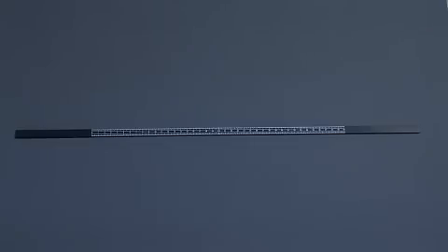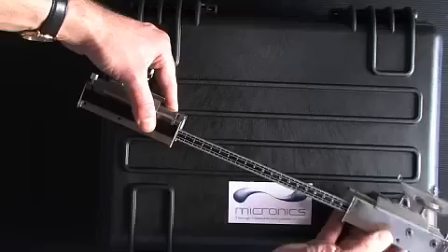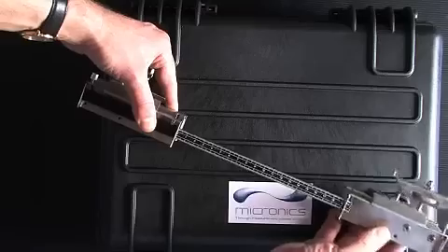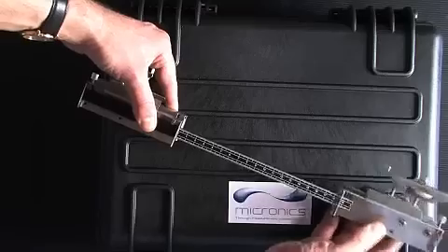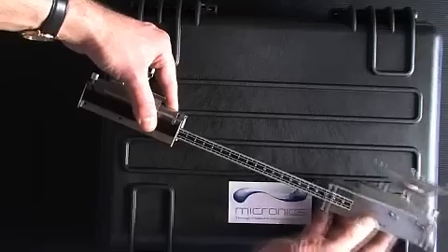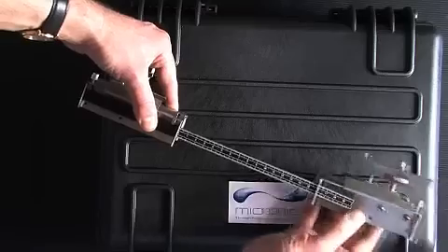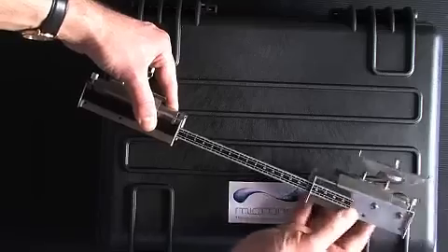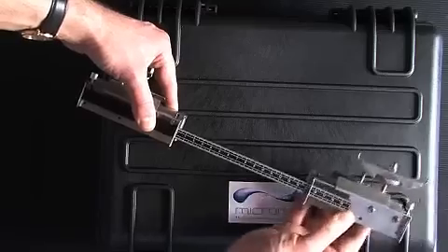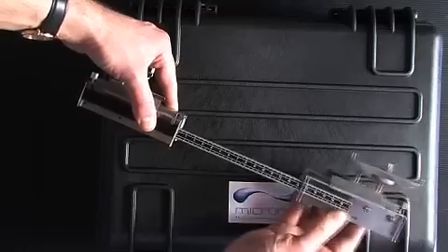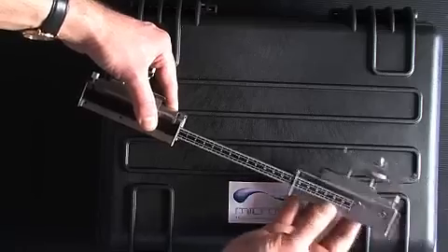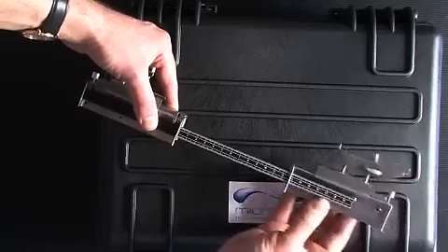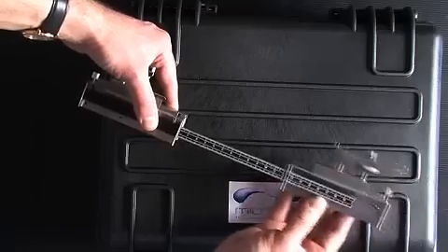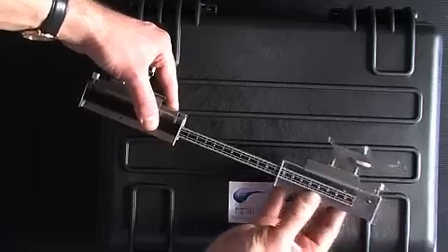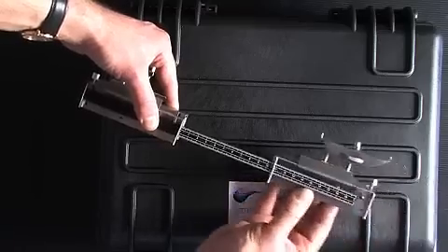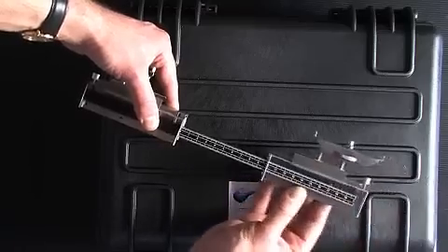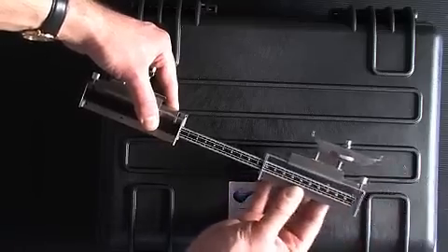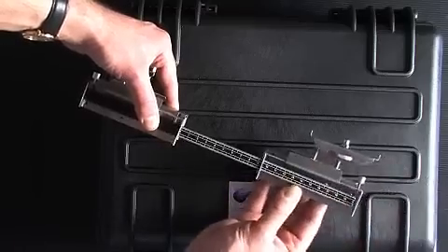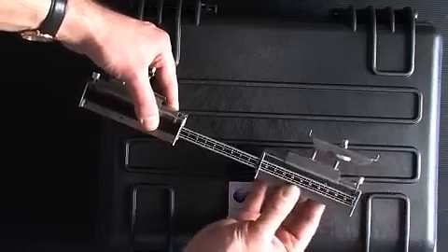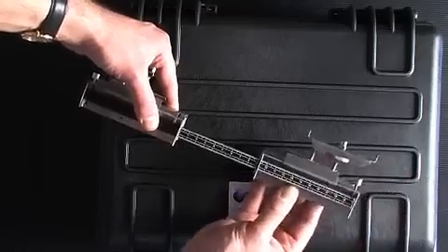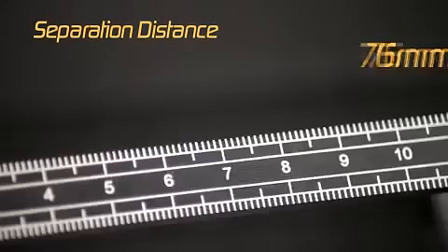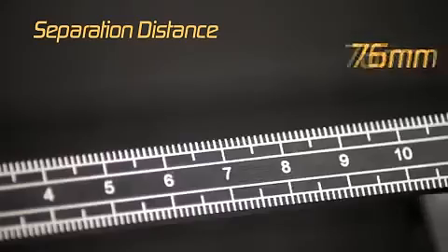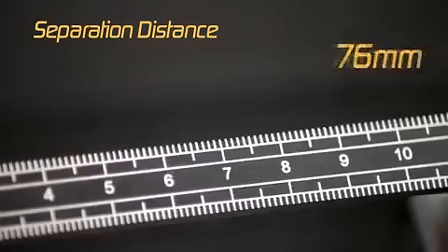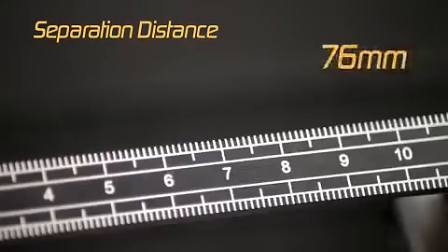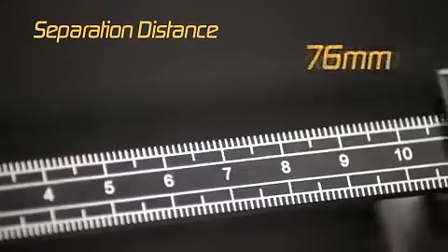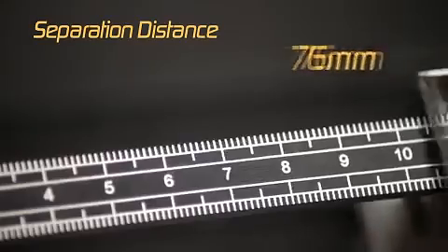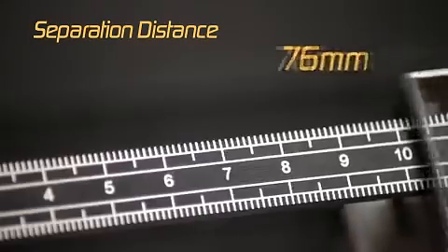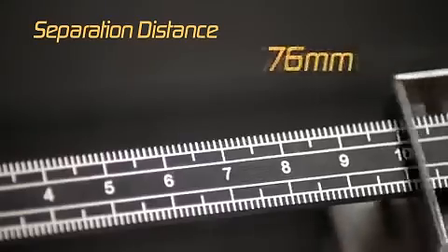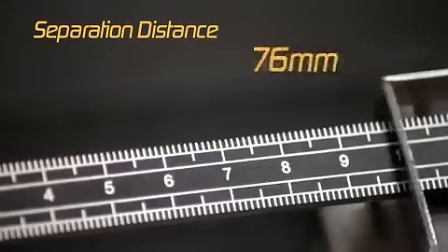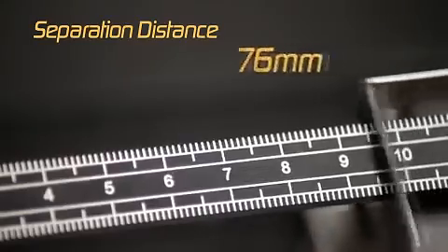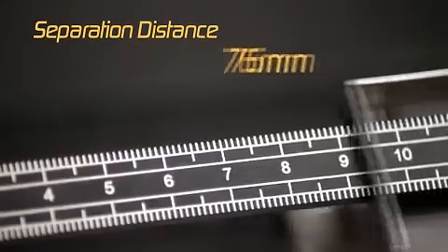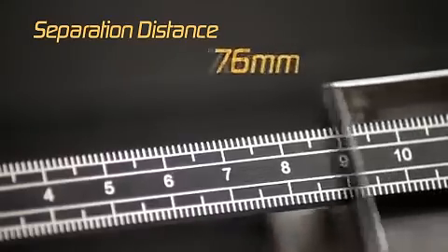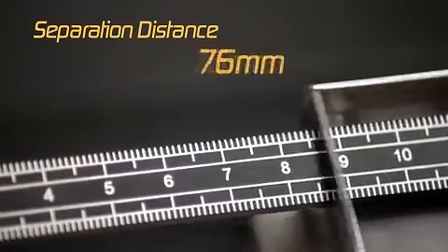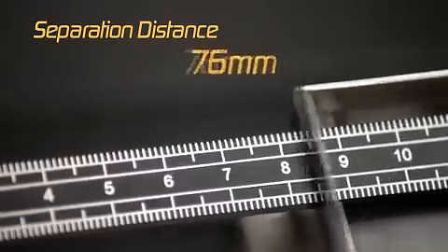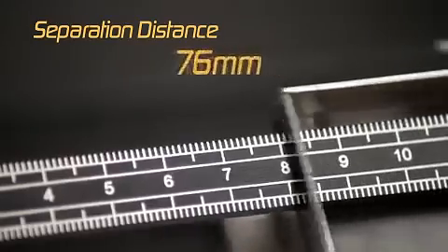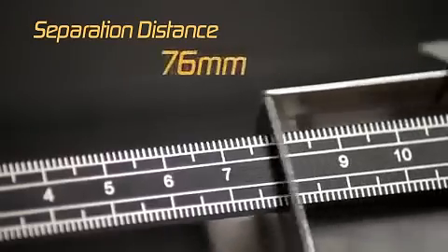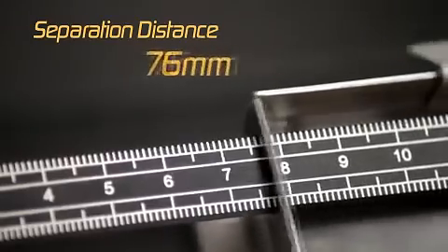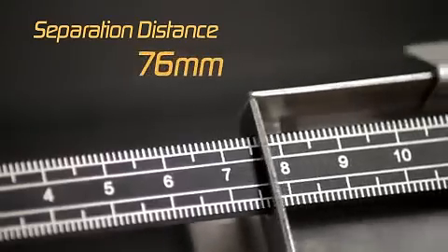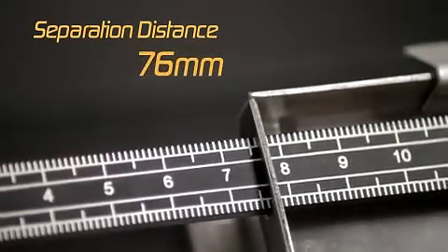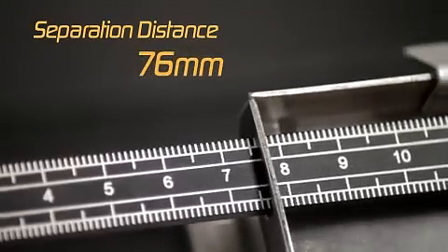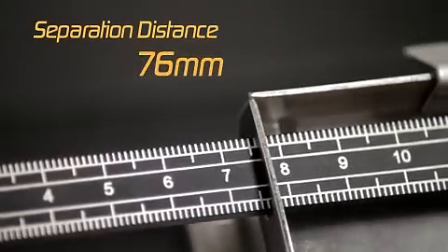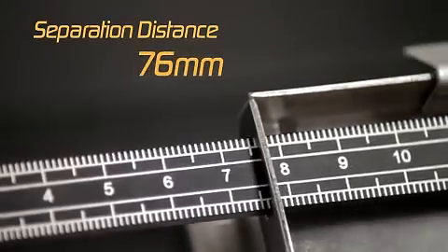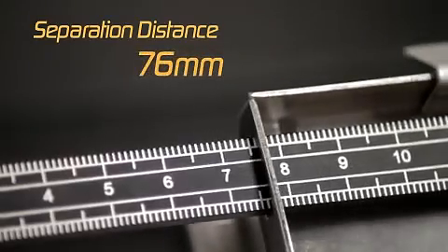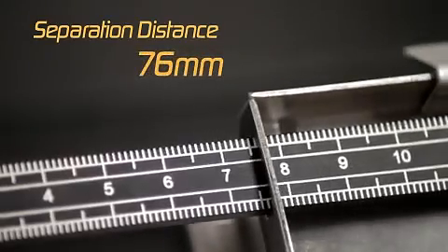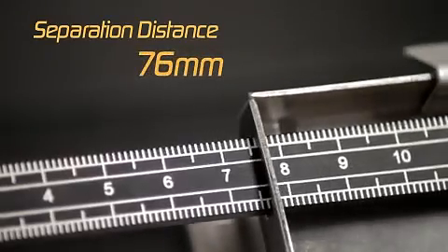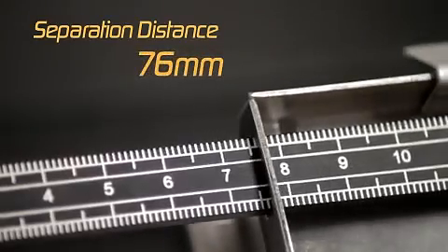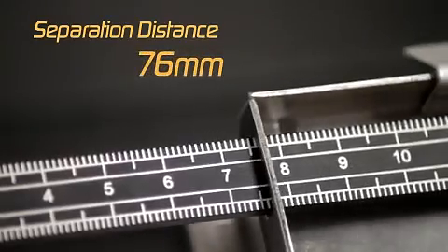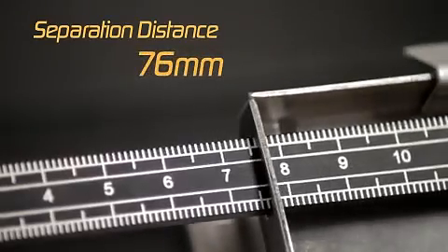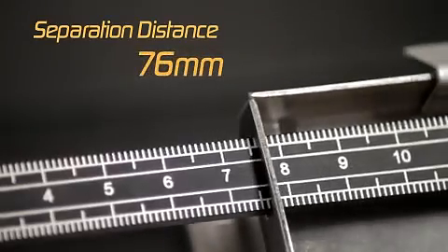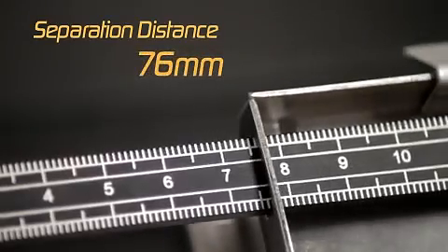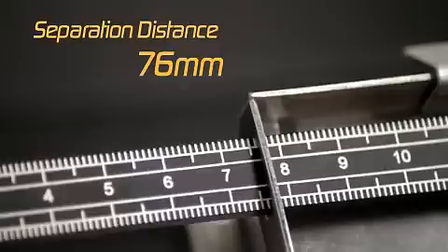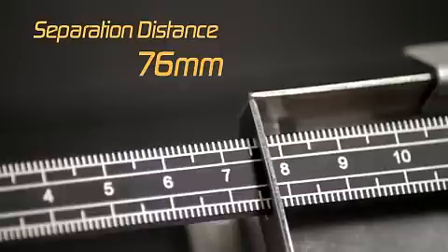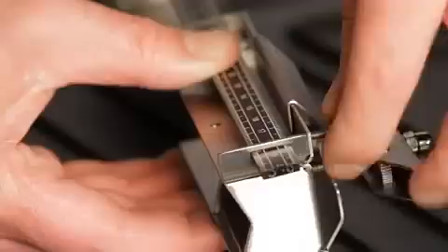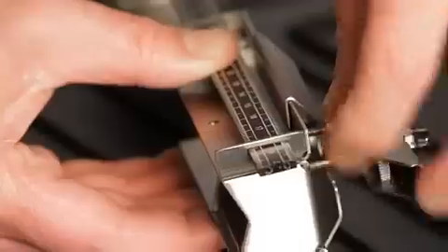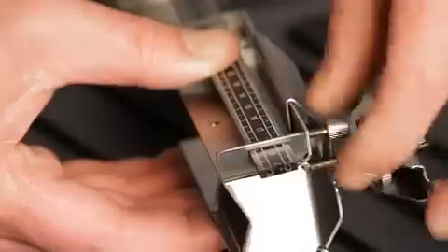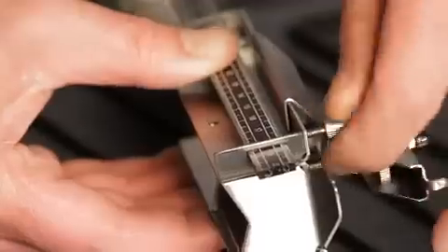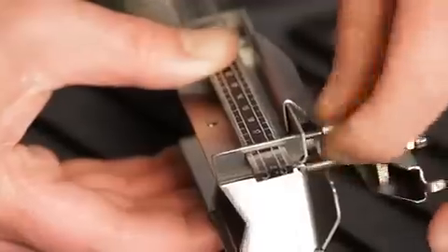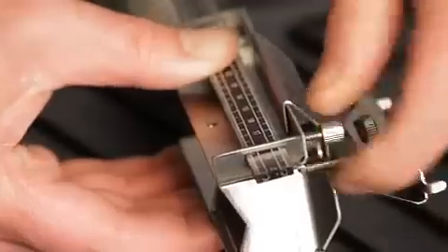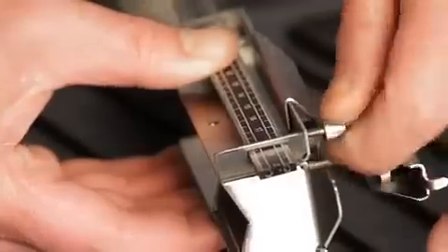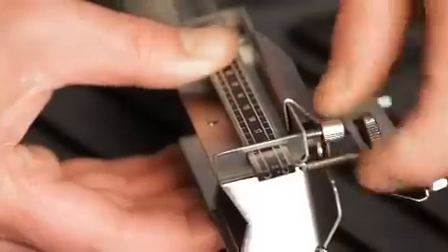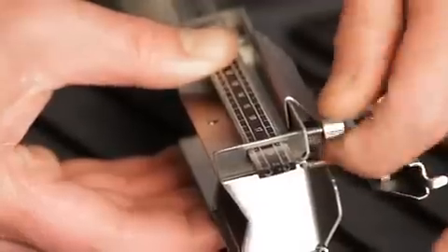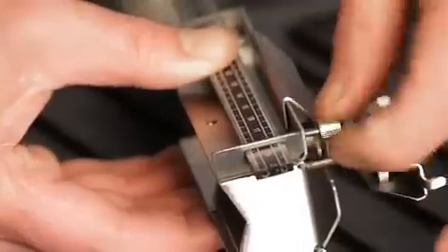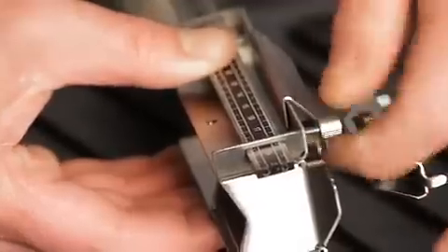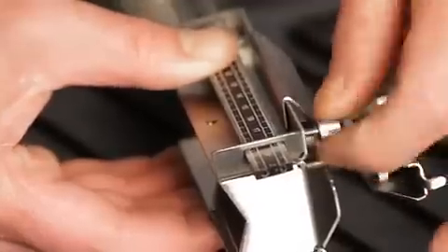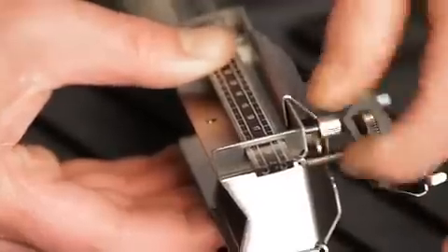Take the second guide rail and position it at the other end of the ruler at the separation distance calculated by the unit, tightening up the screws.